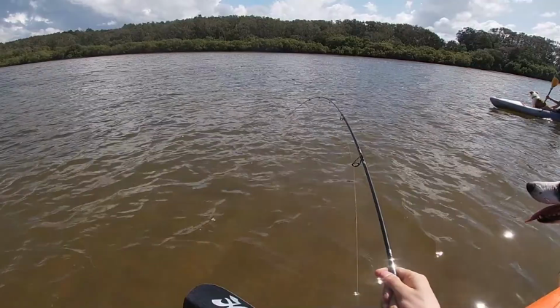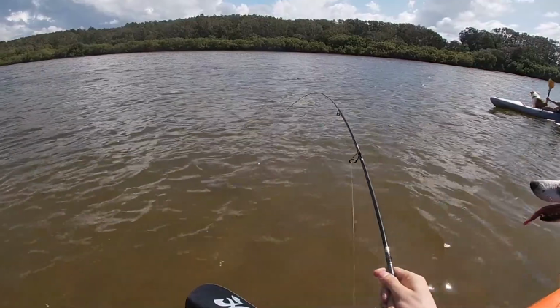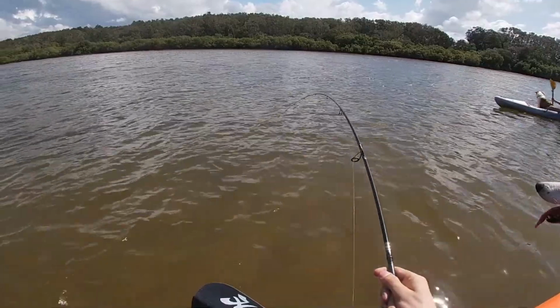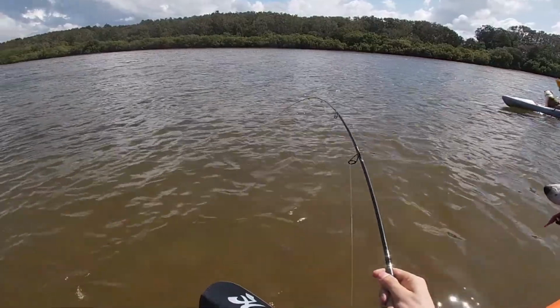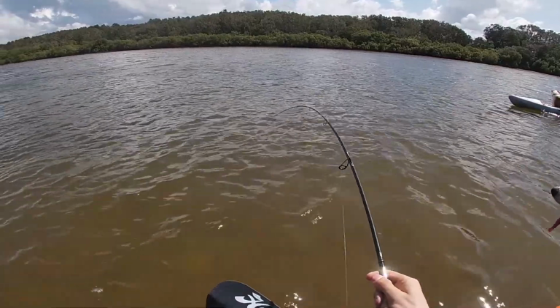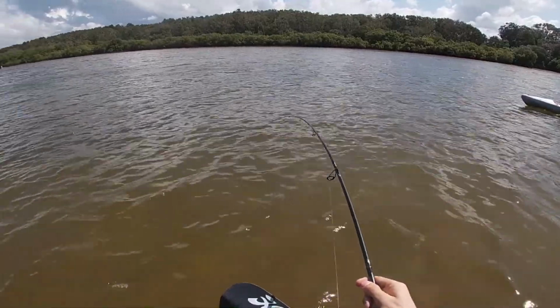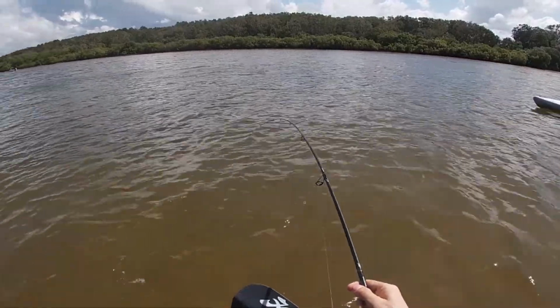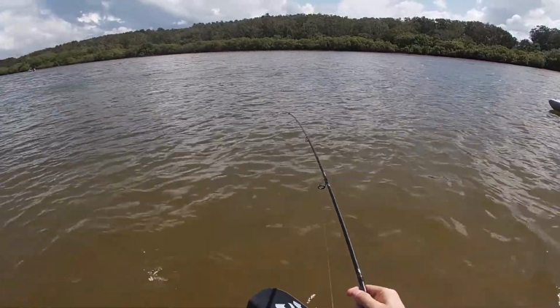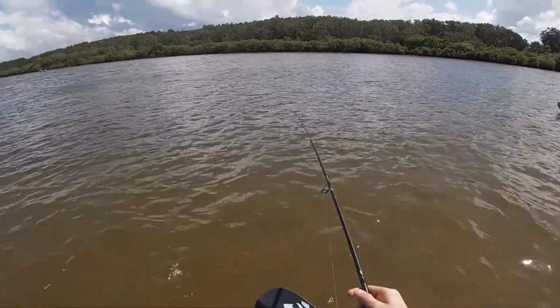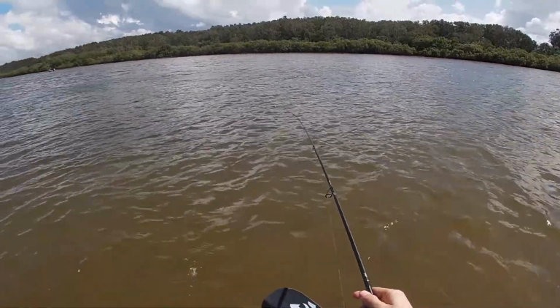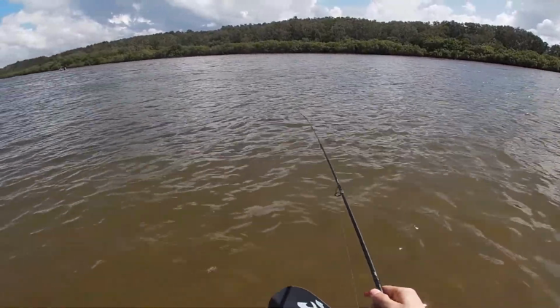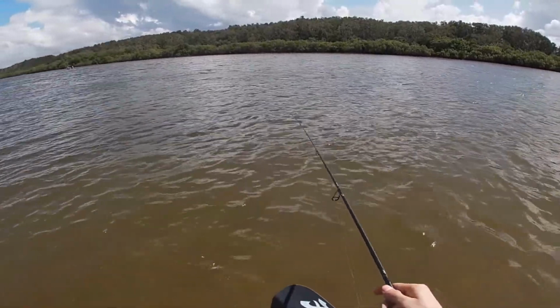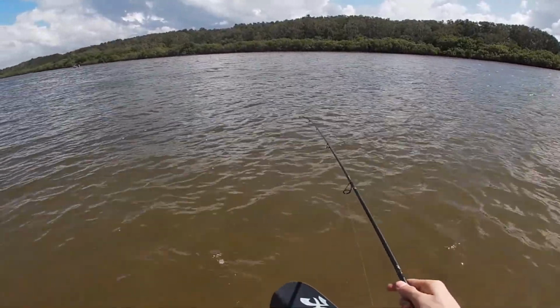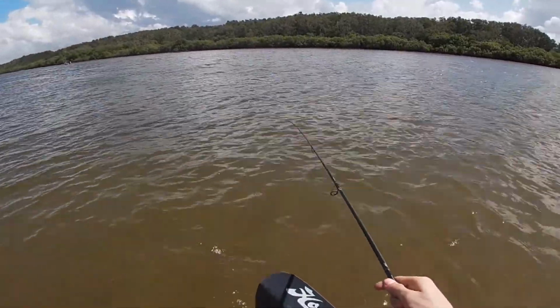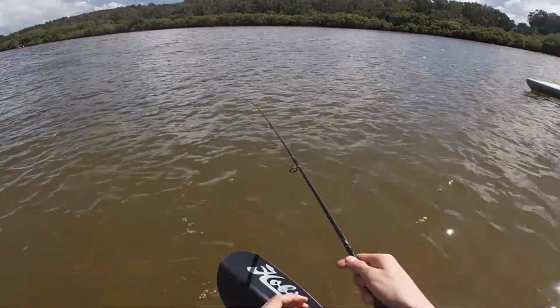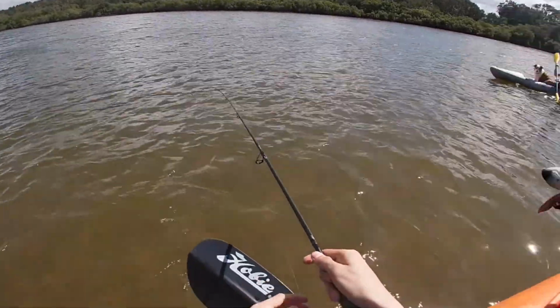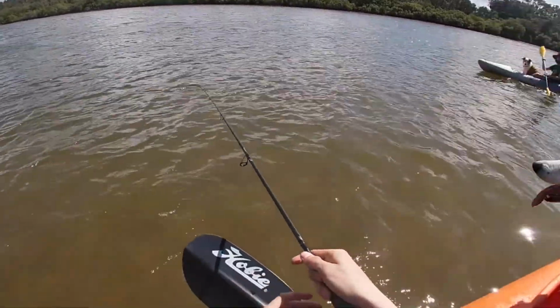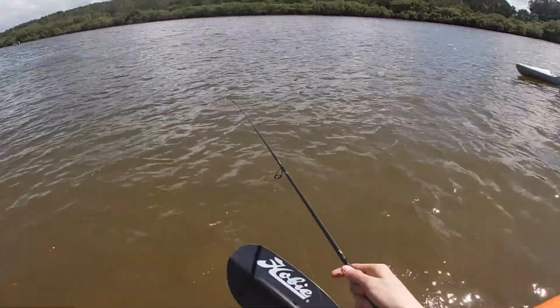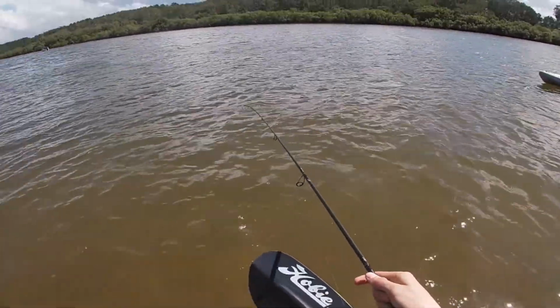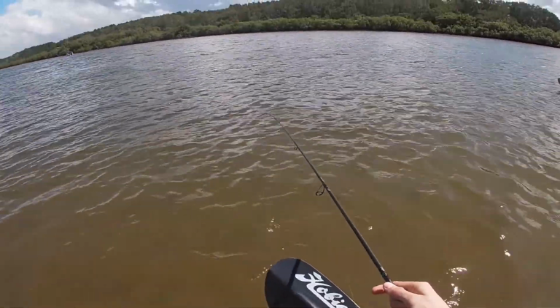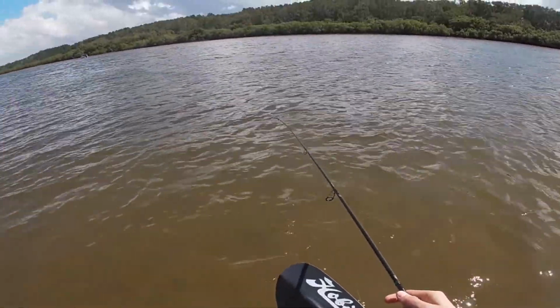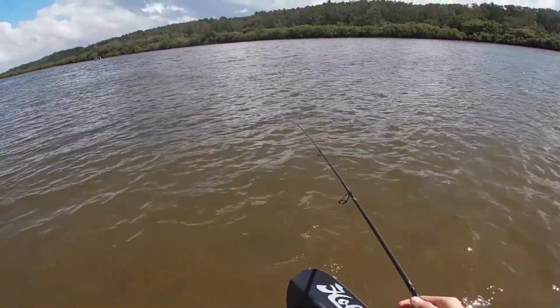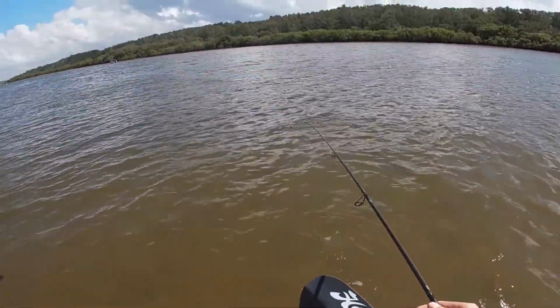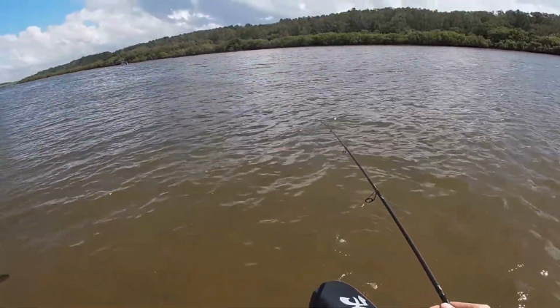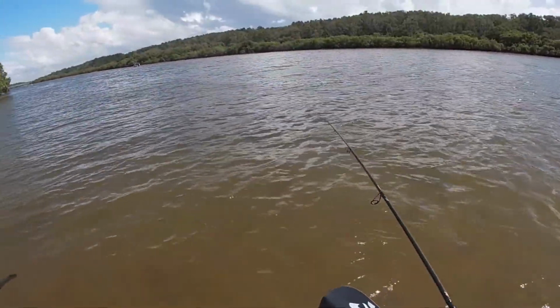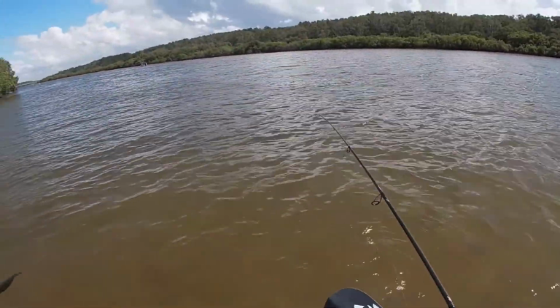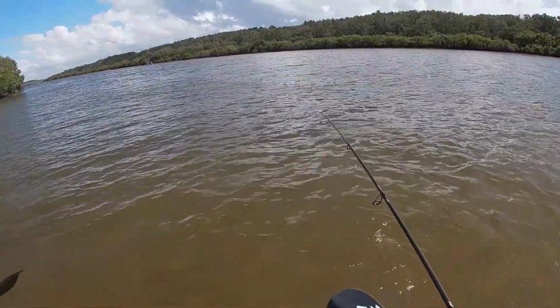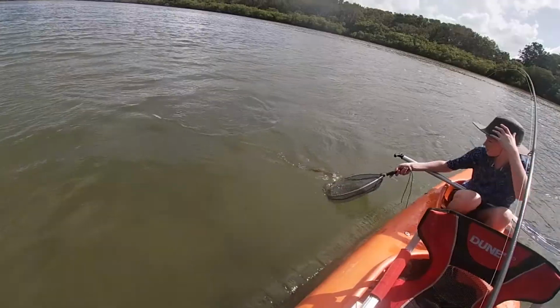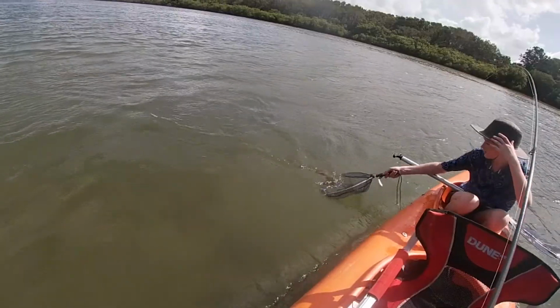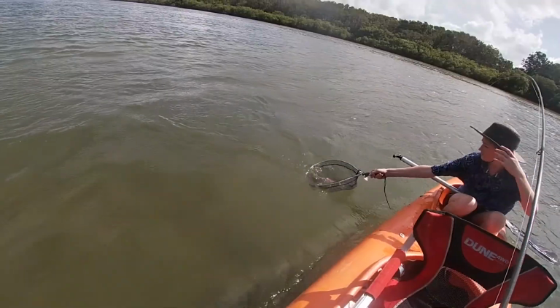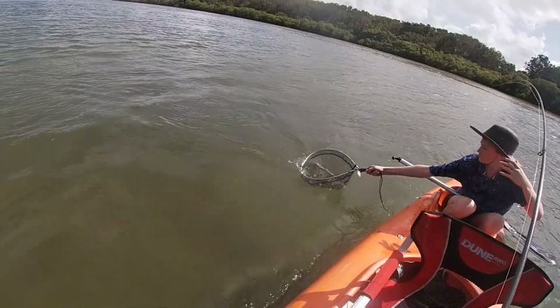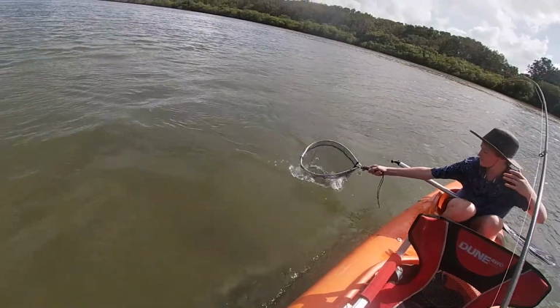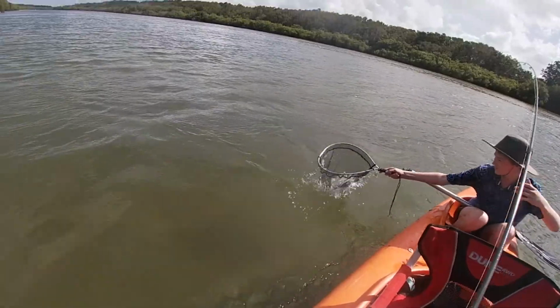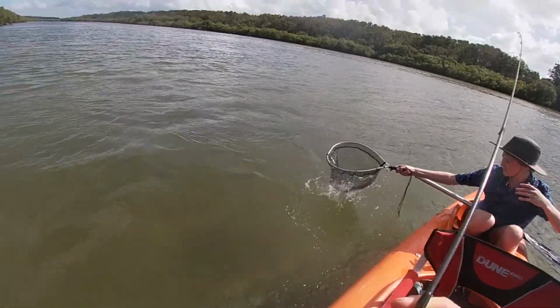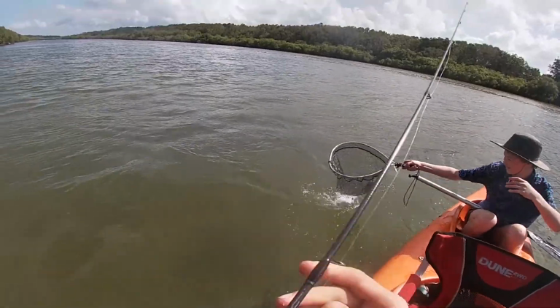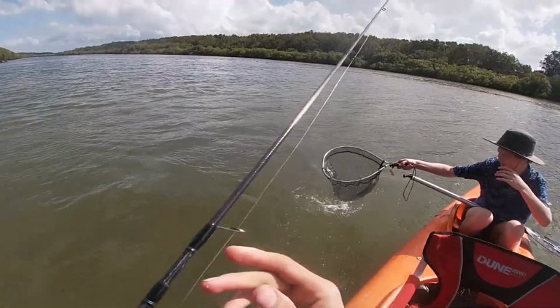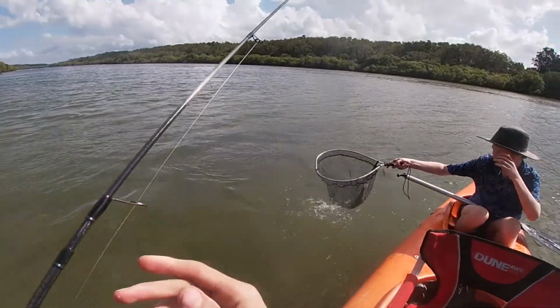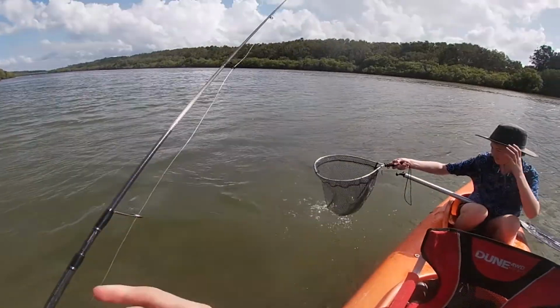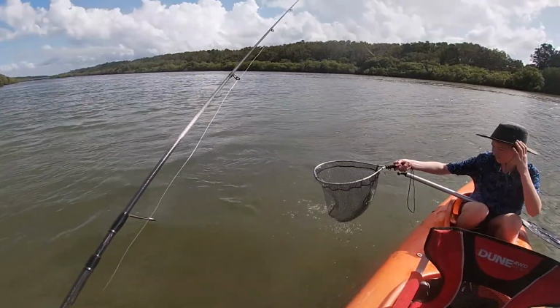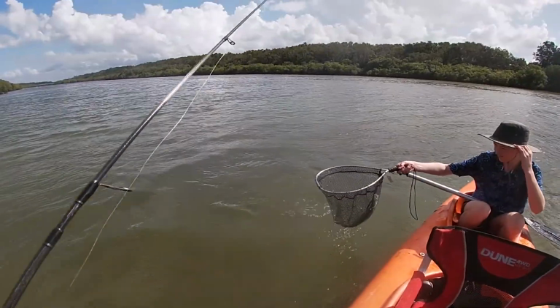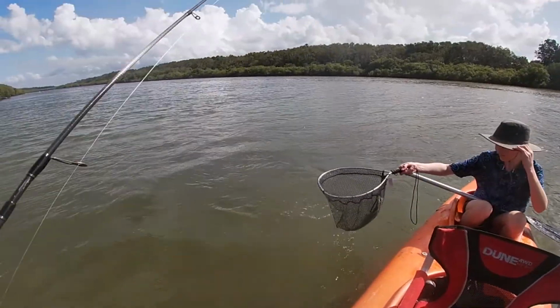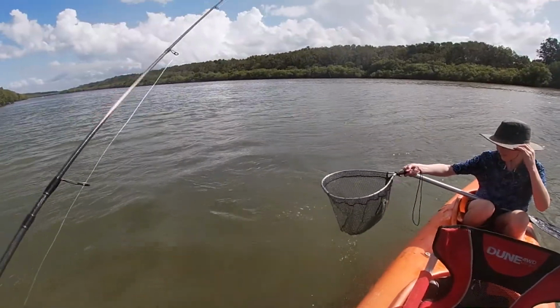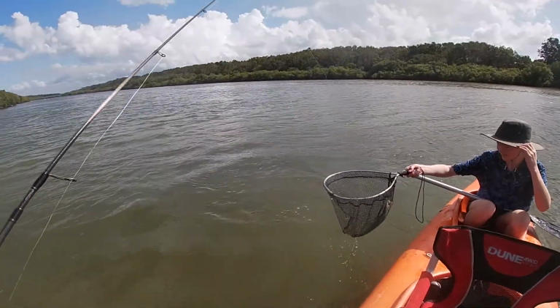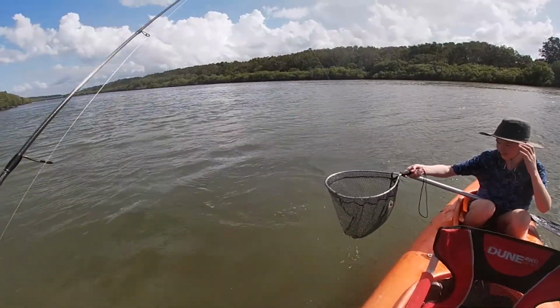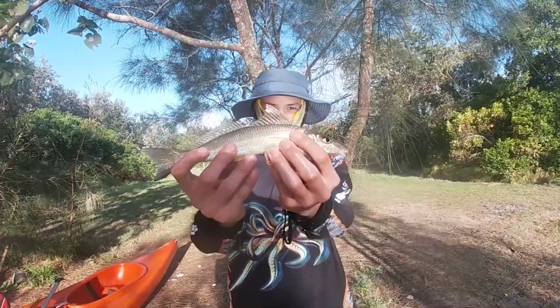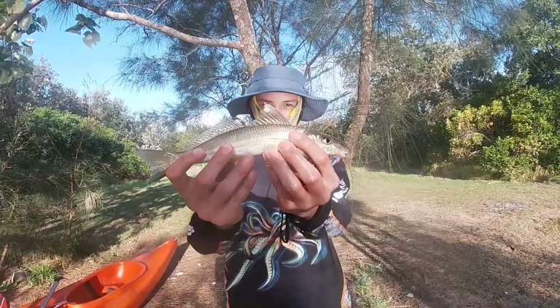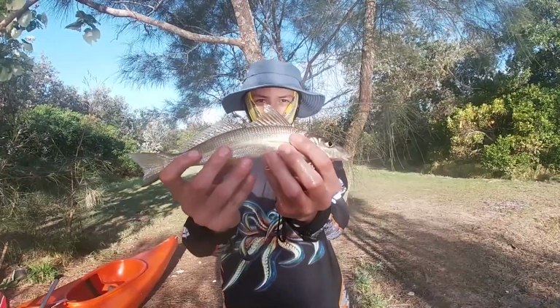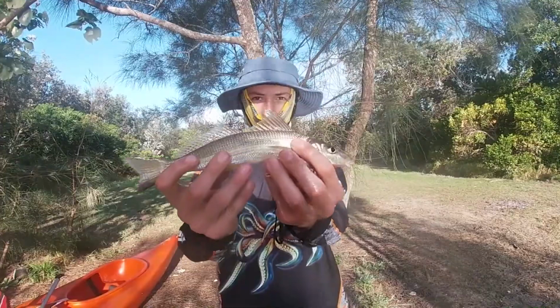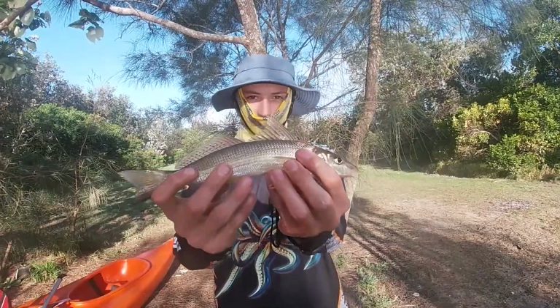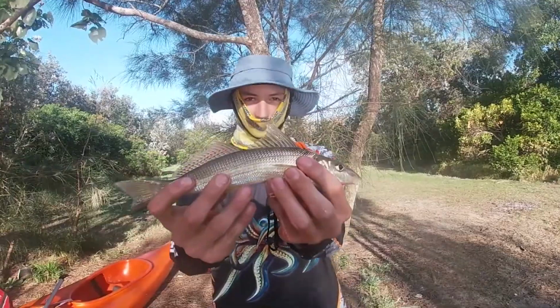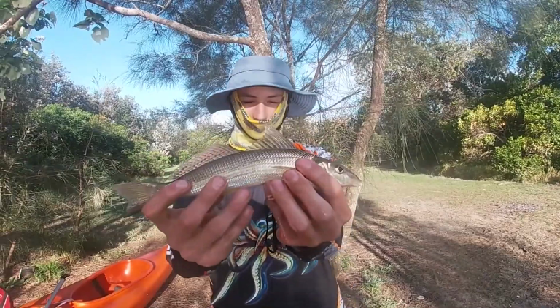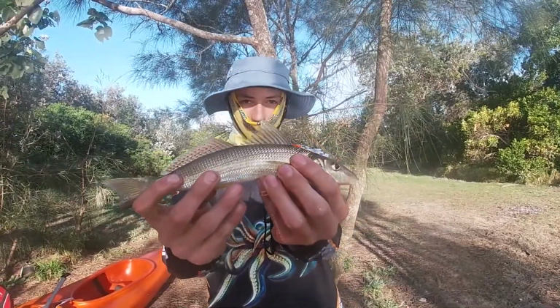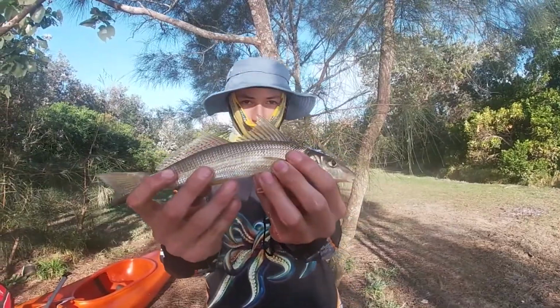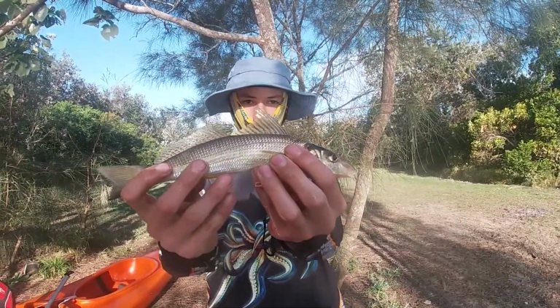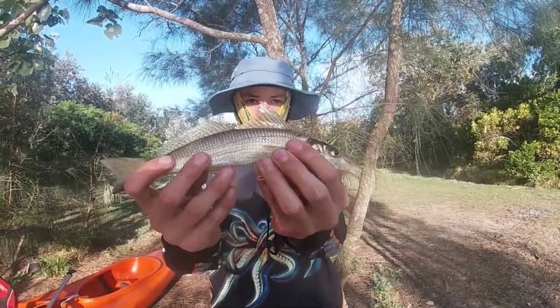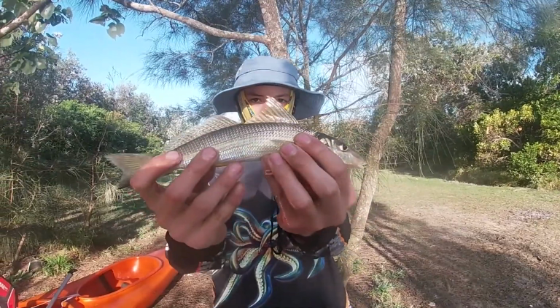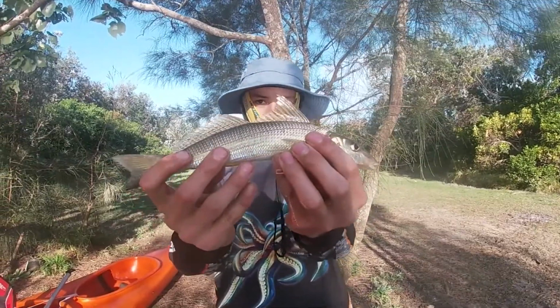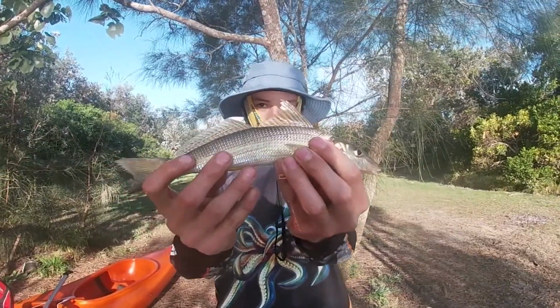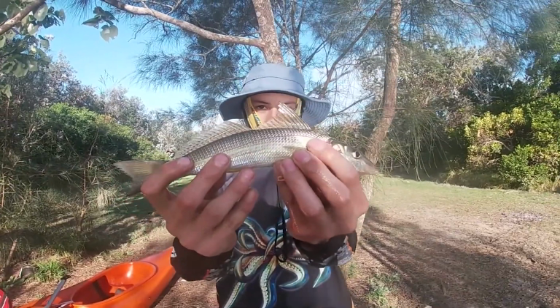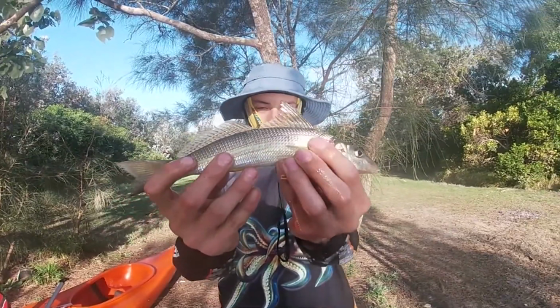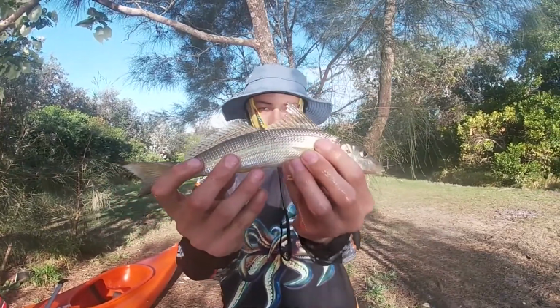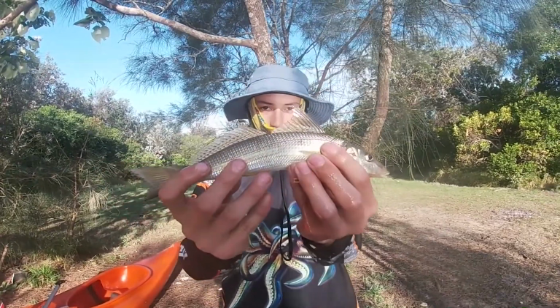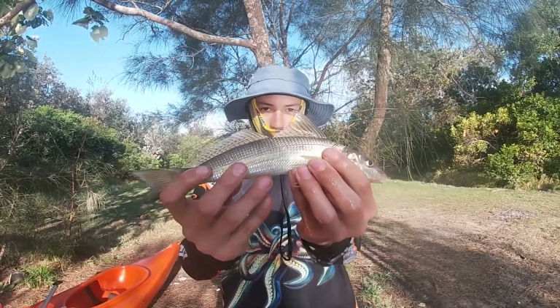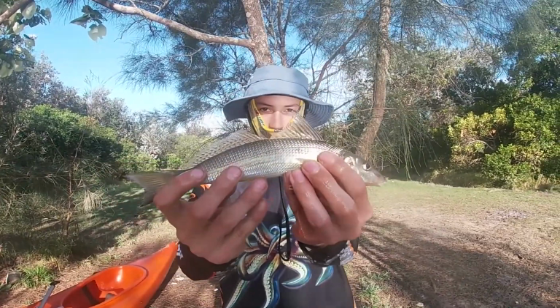I've got a flatty. Oh, this could be an alright one. Got him. Got this nice little sand whiting using some beach worms.